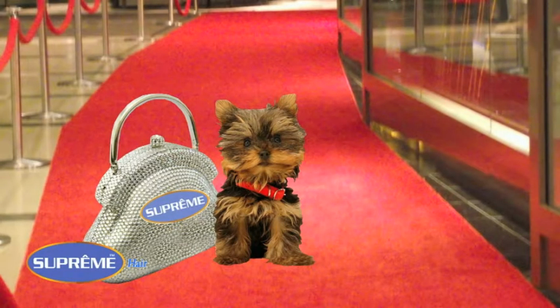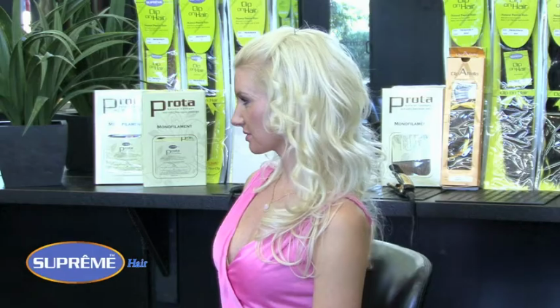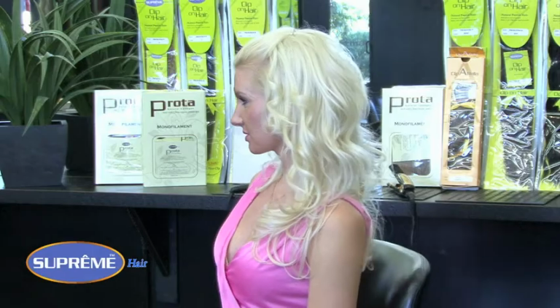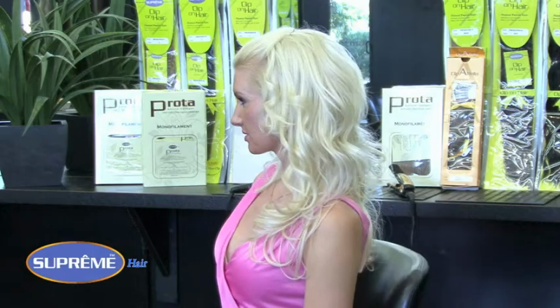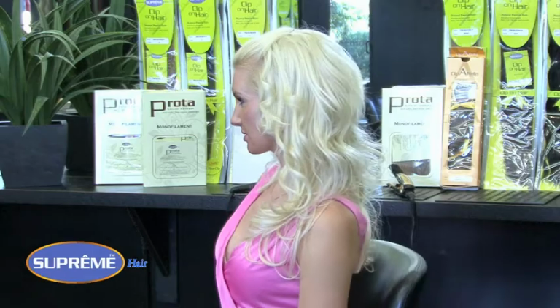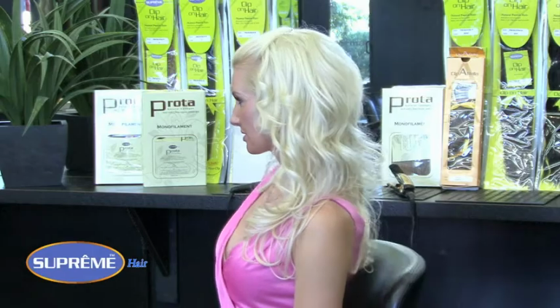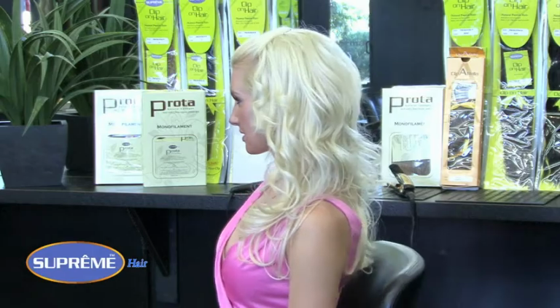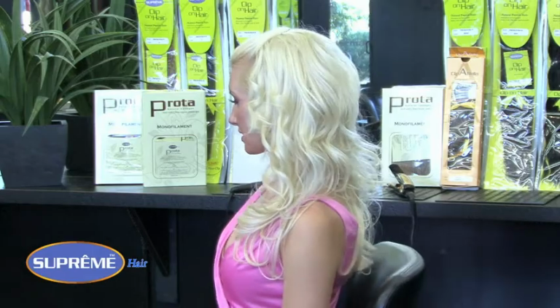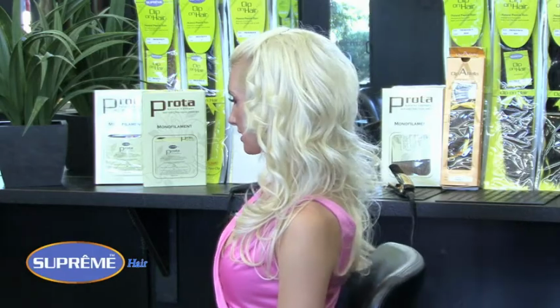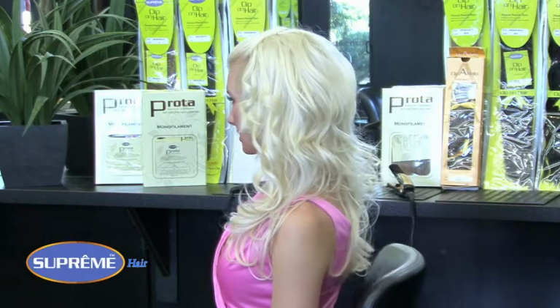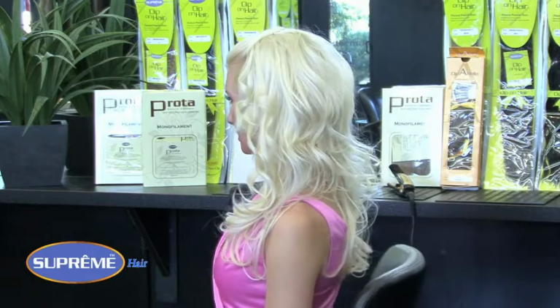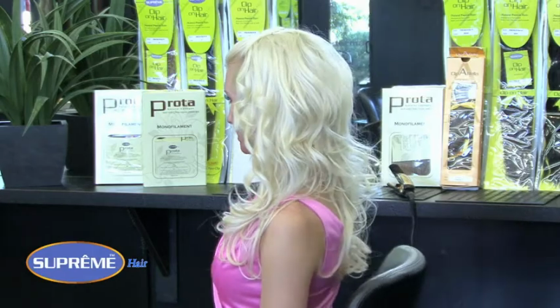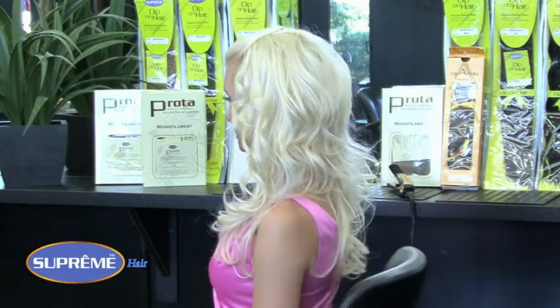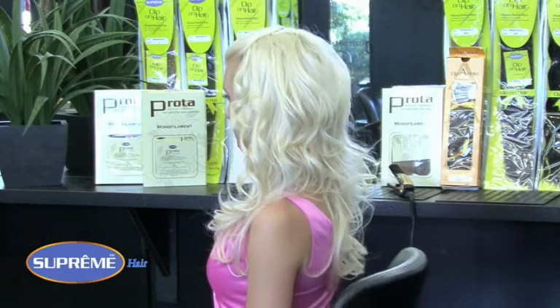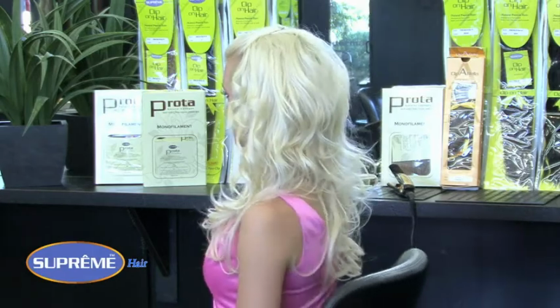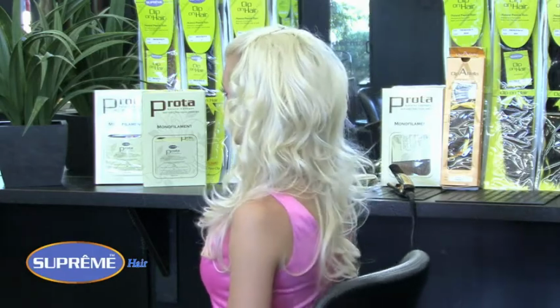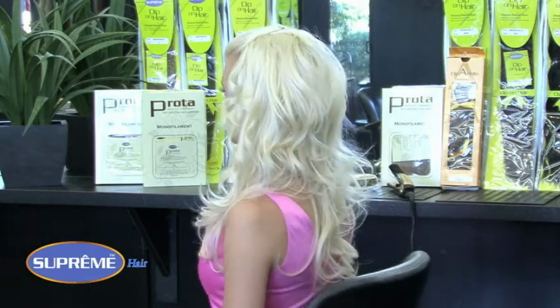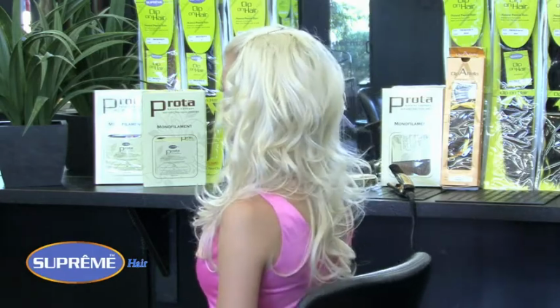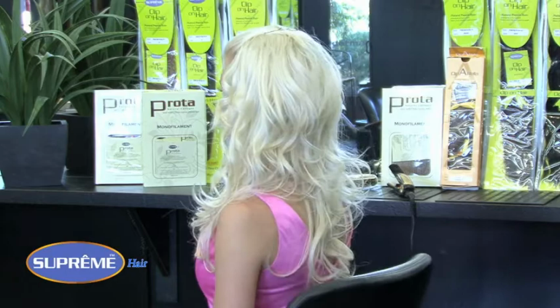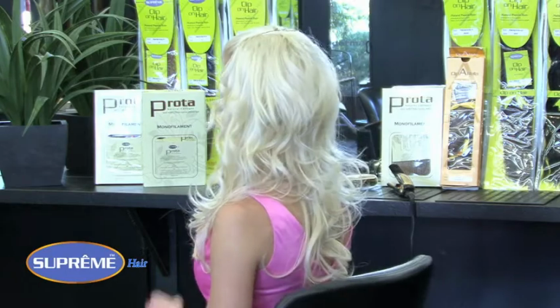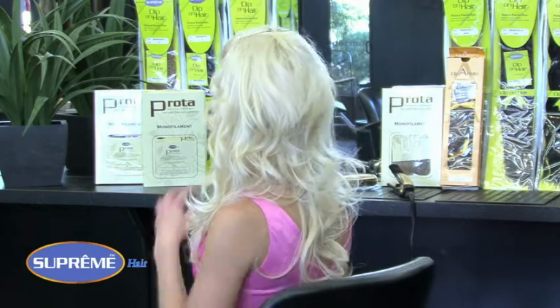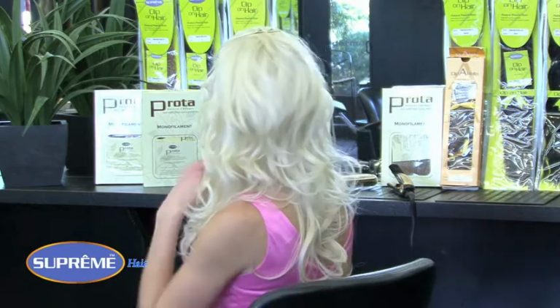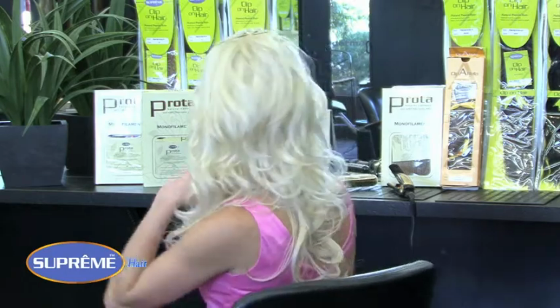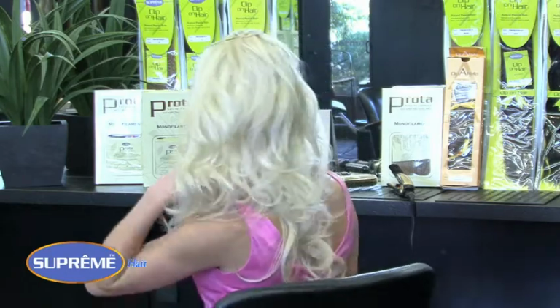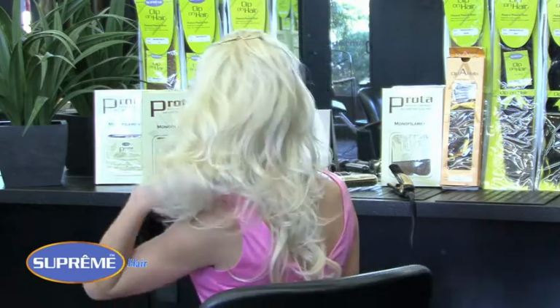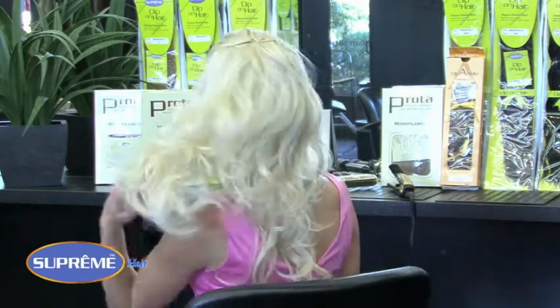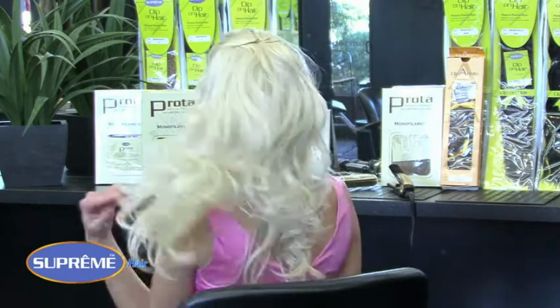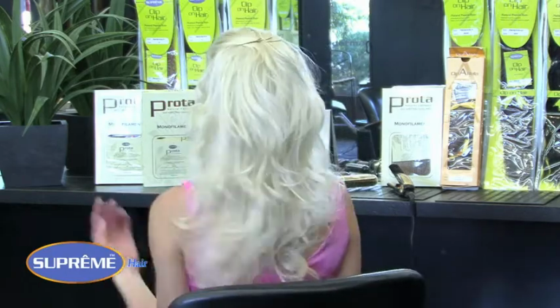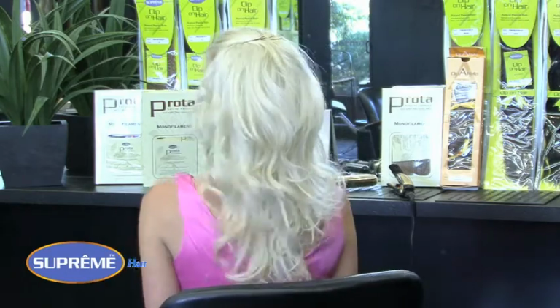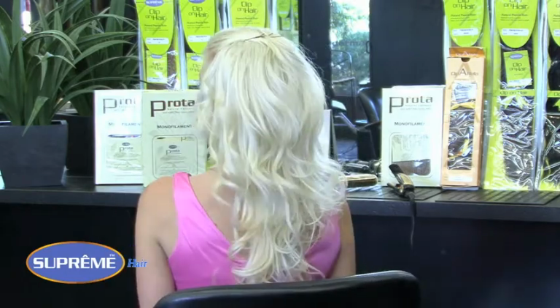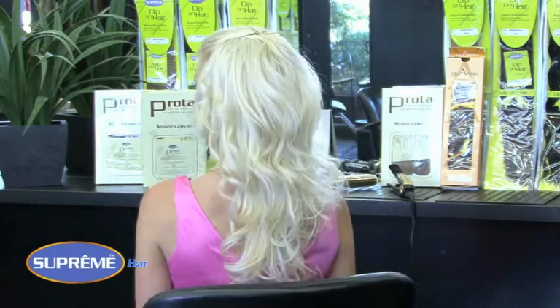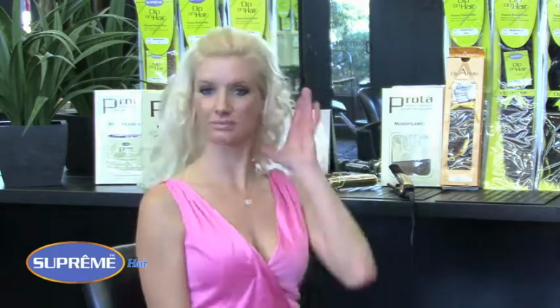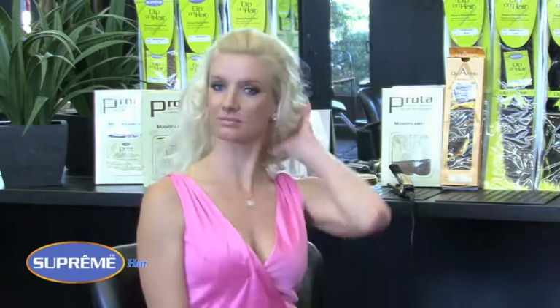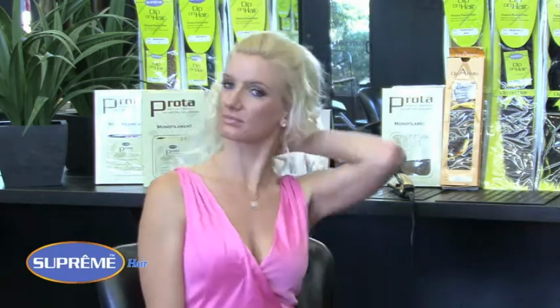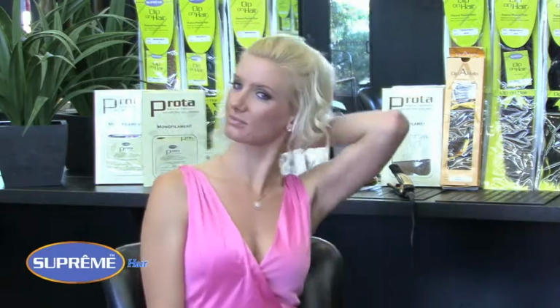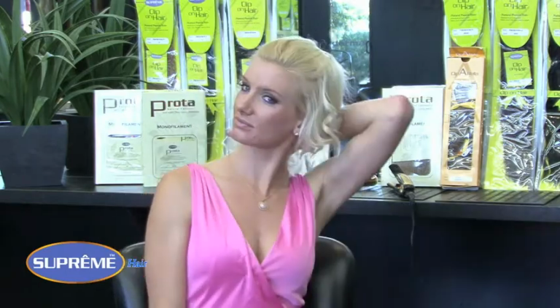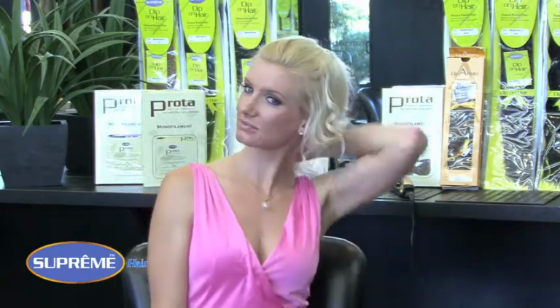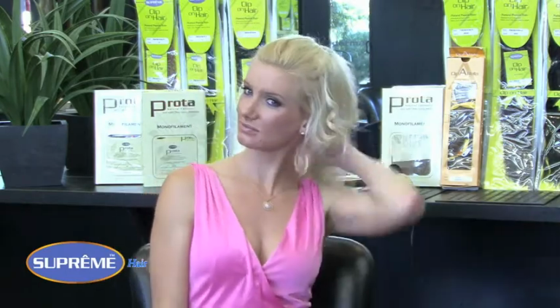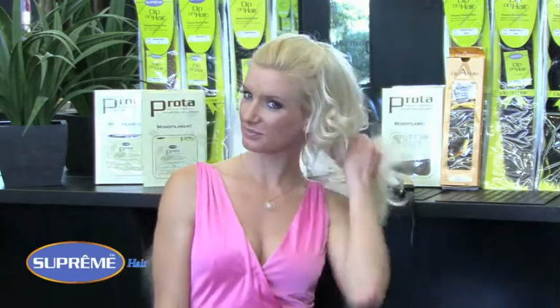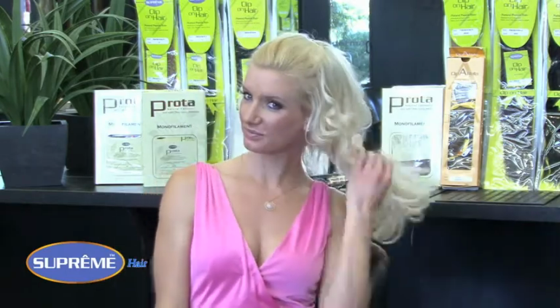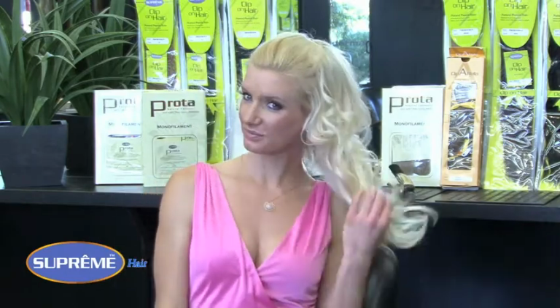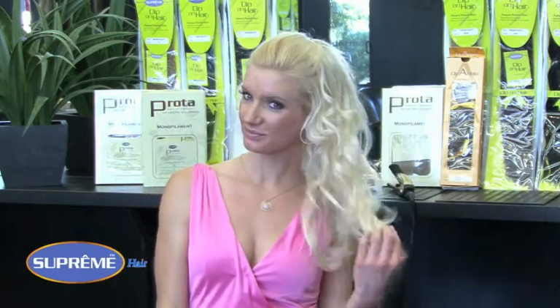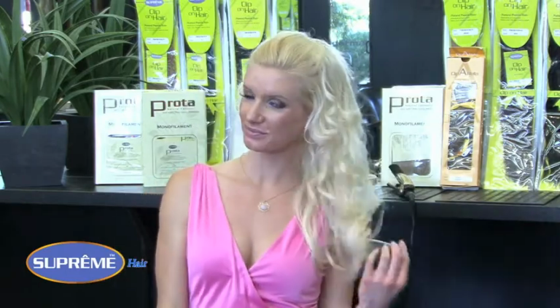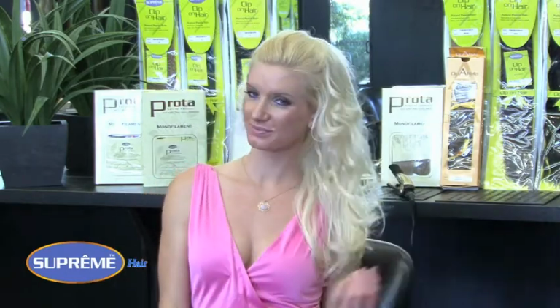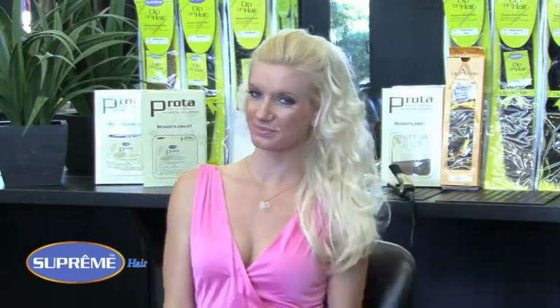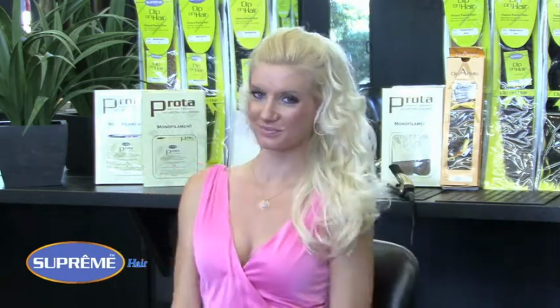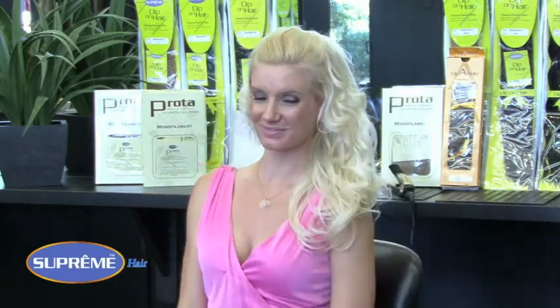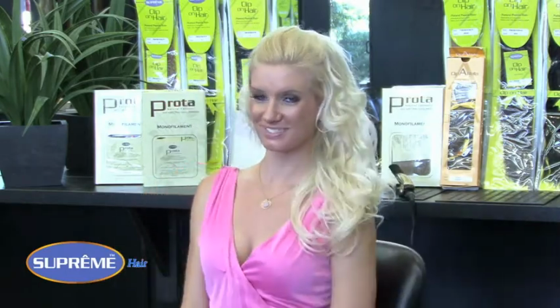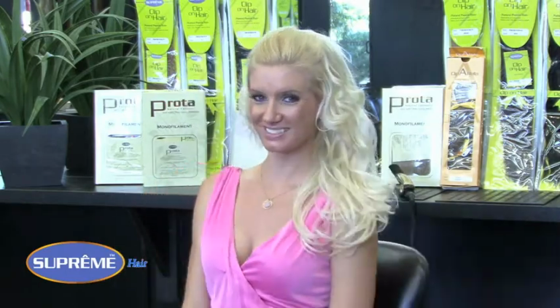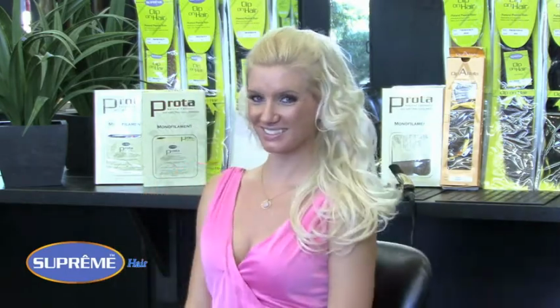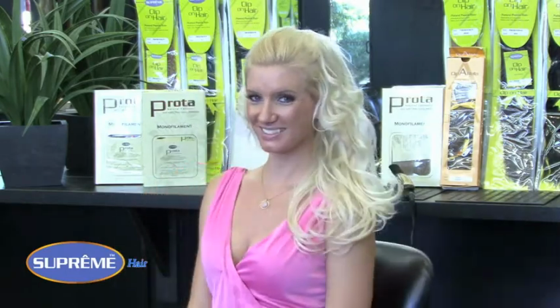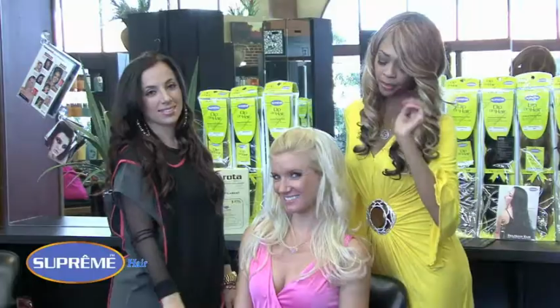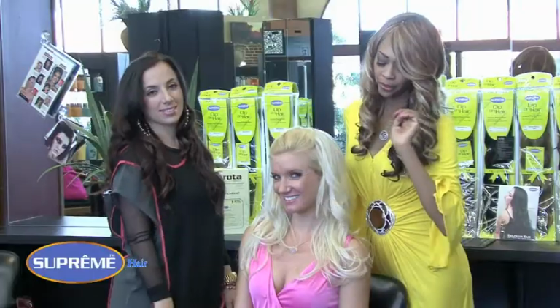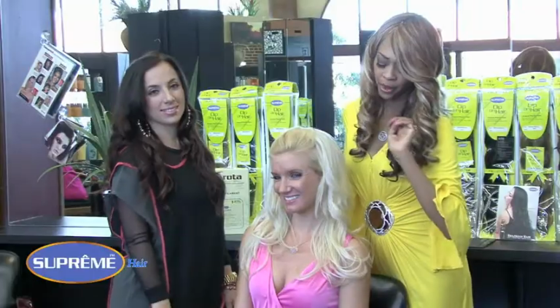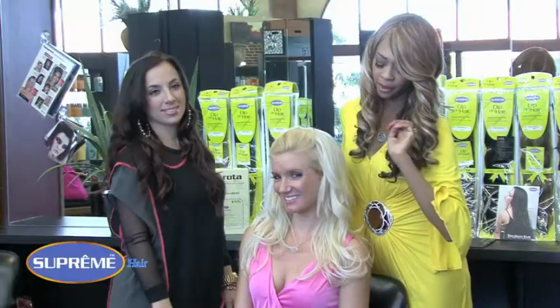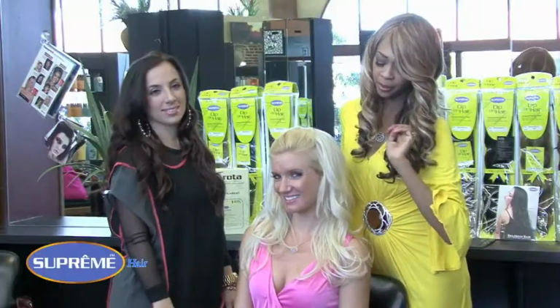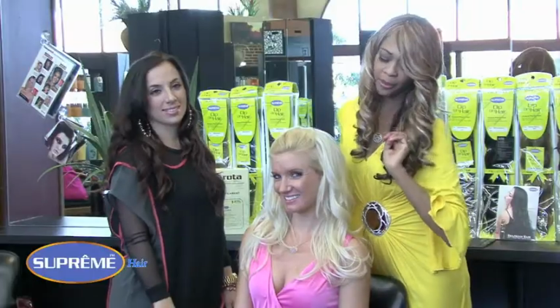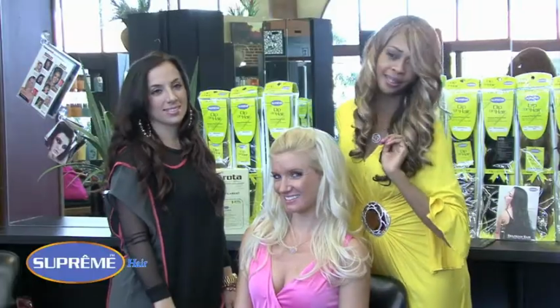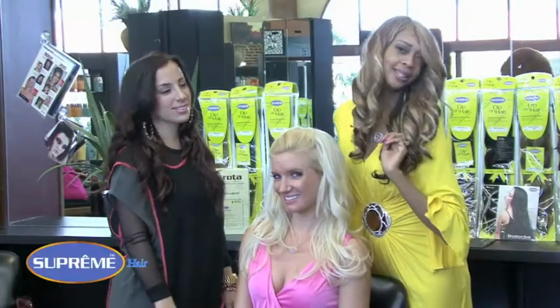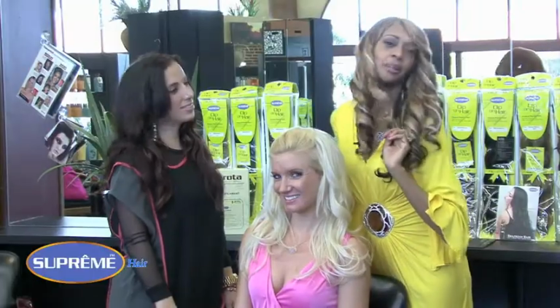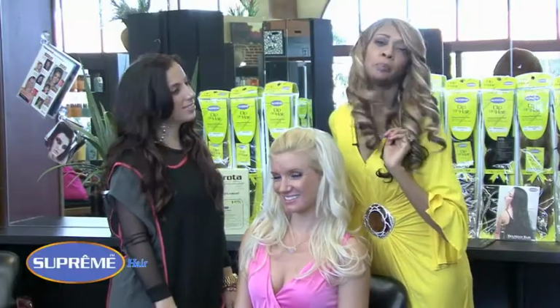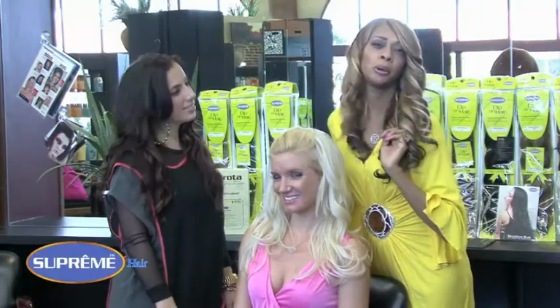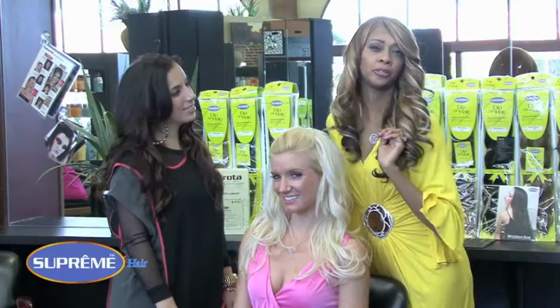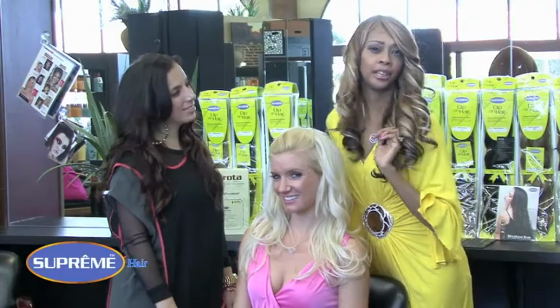It's 15 Minutes to Fabulous featuring Uma from Supreme's Proto Collection. Proto Princess Perfect.